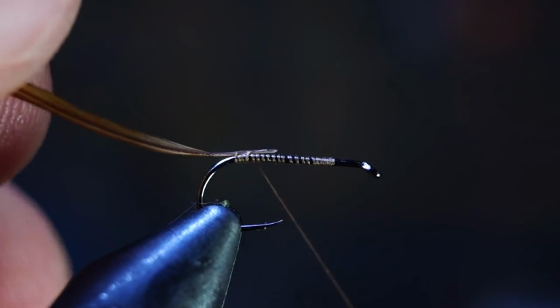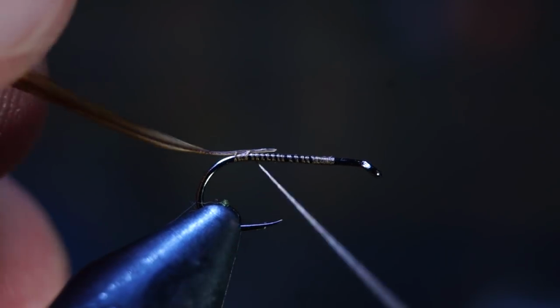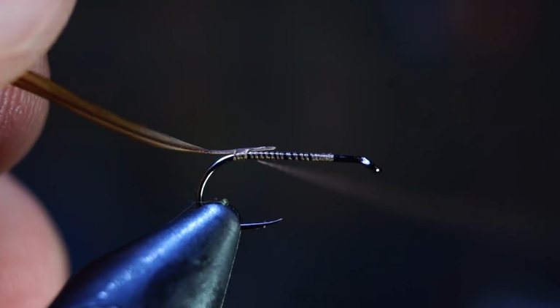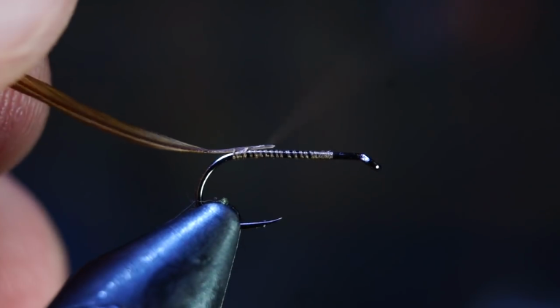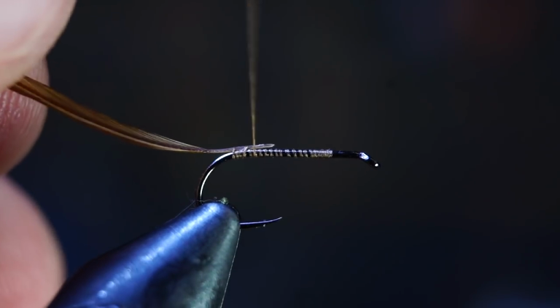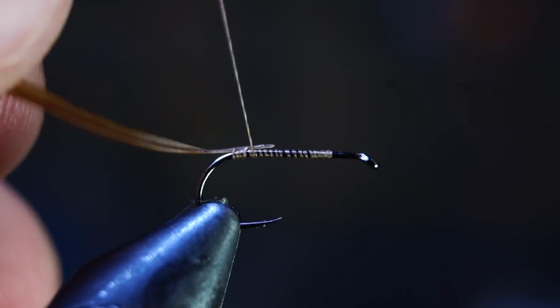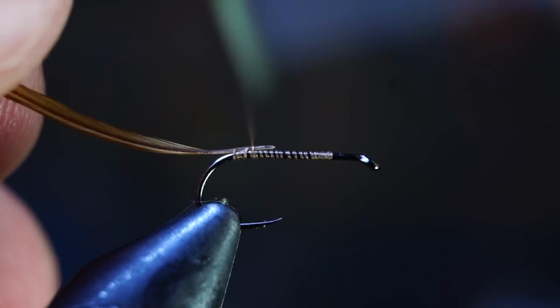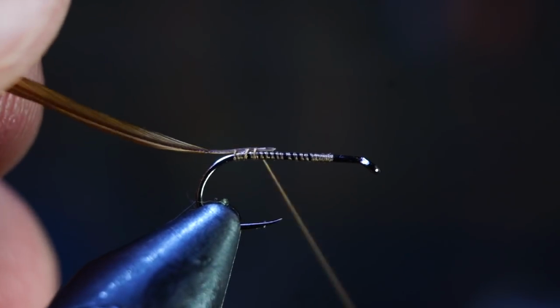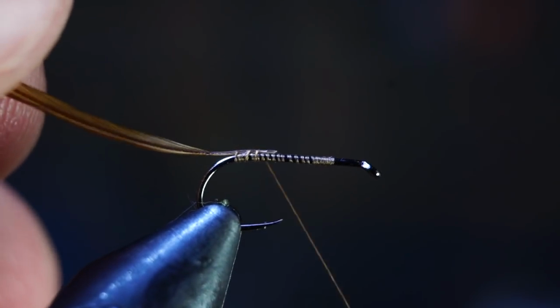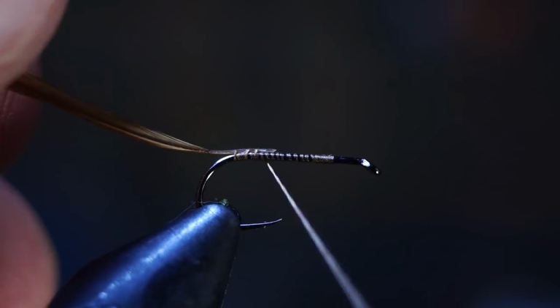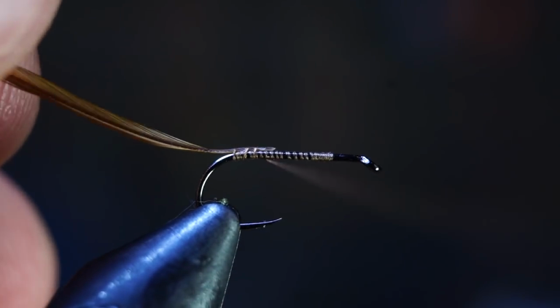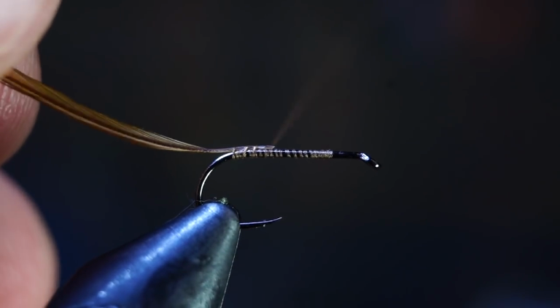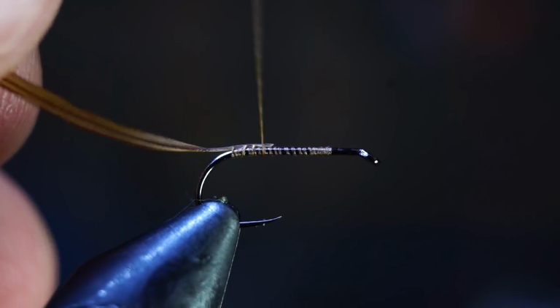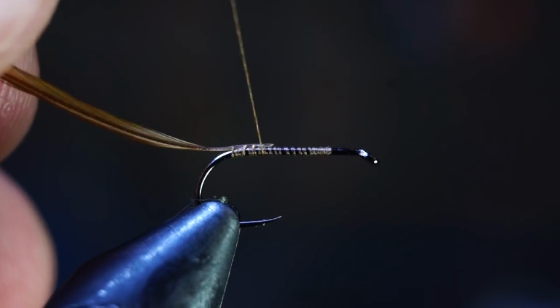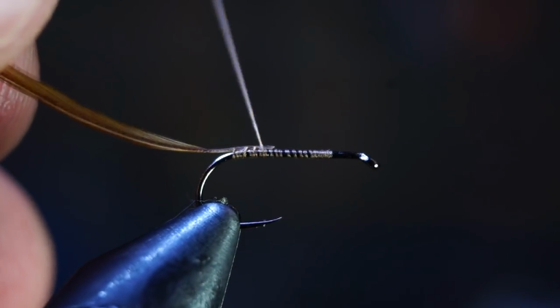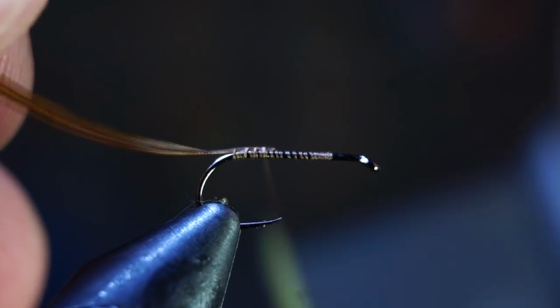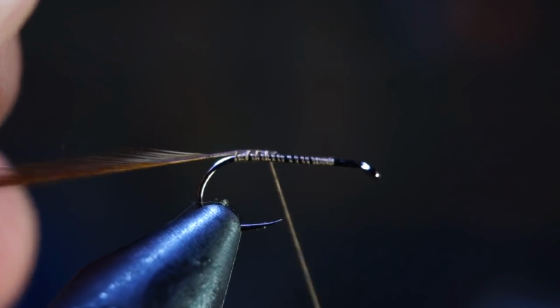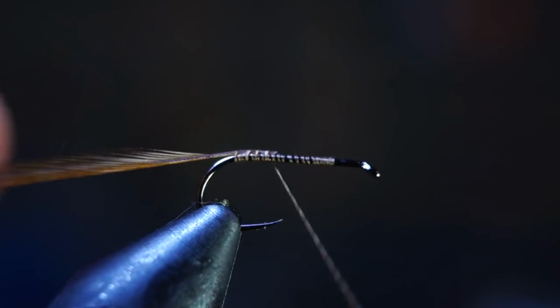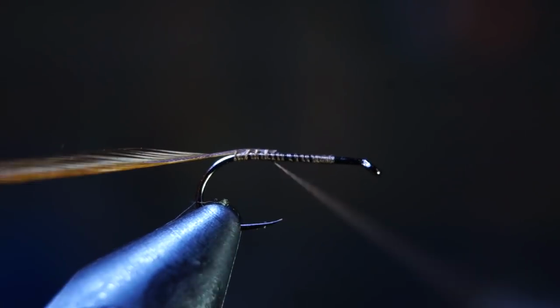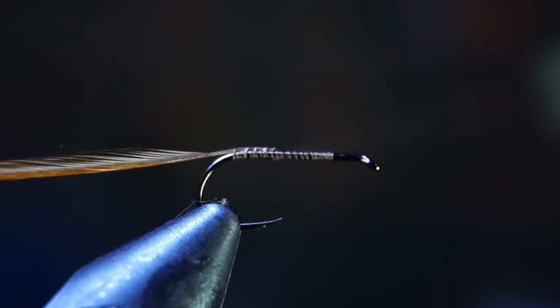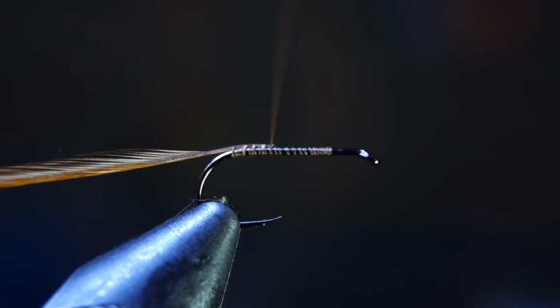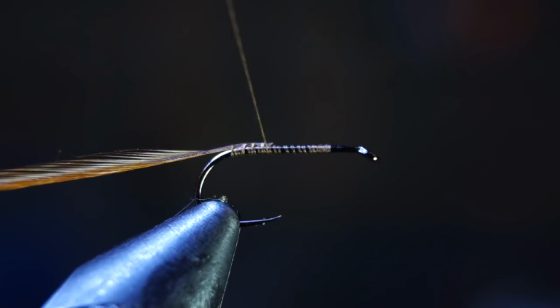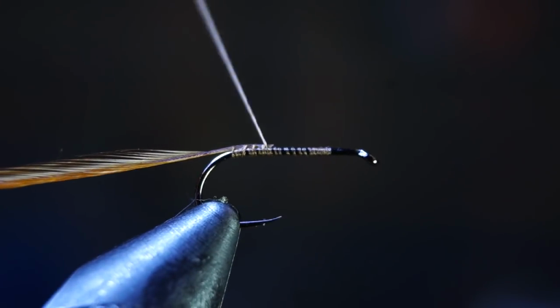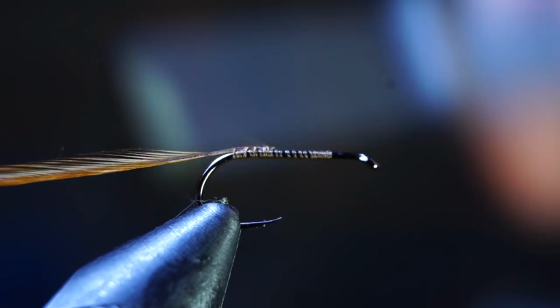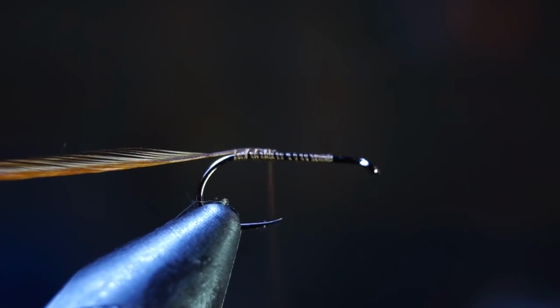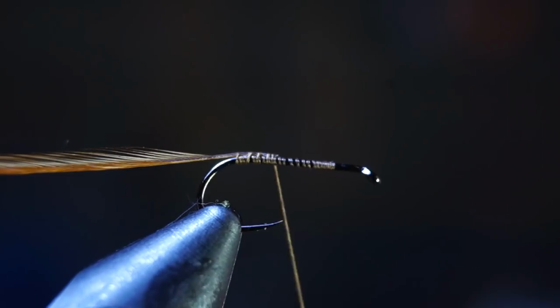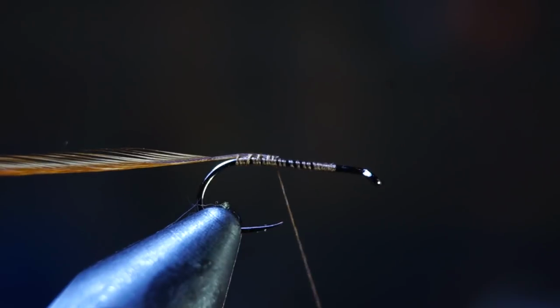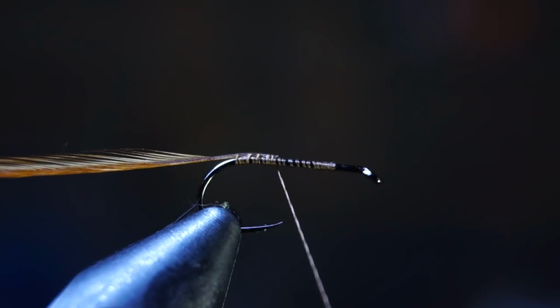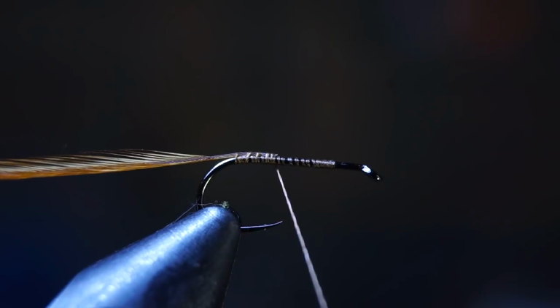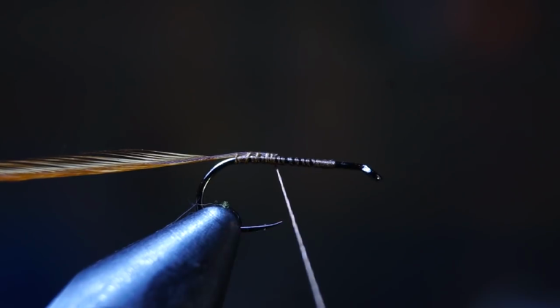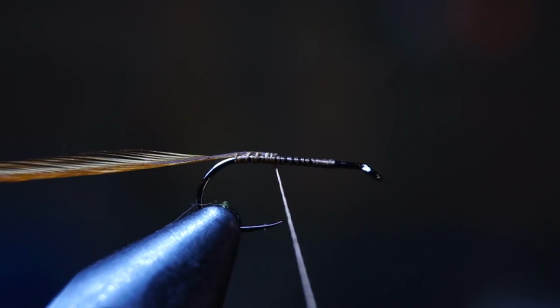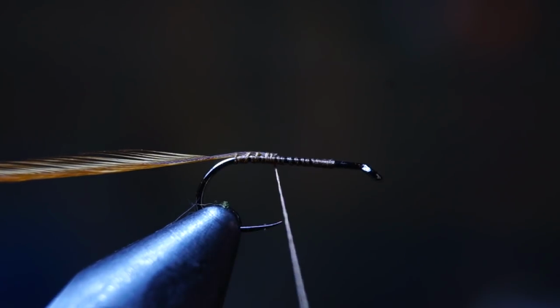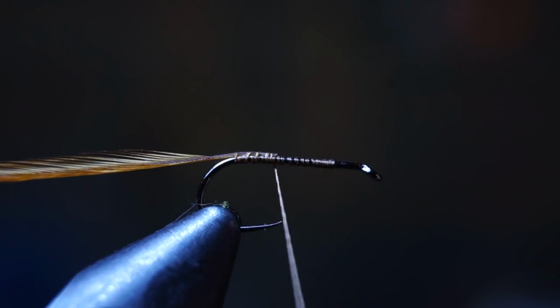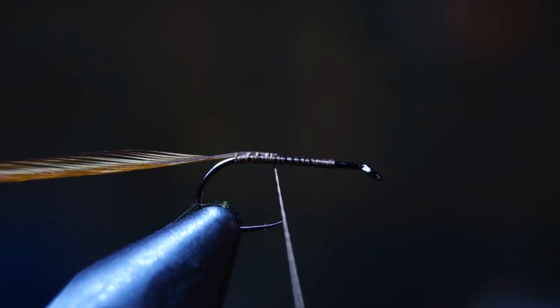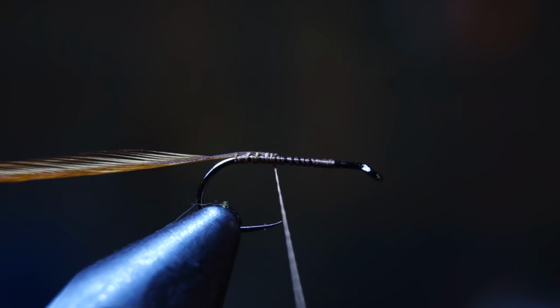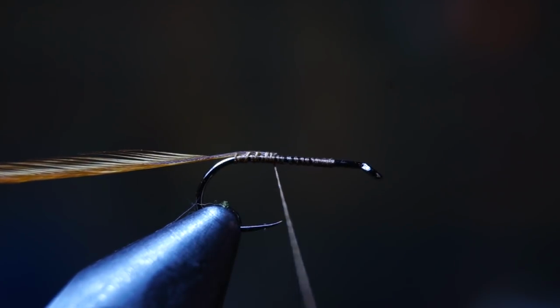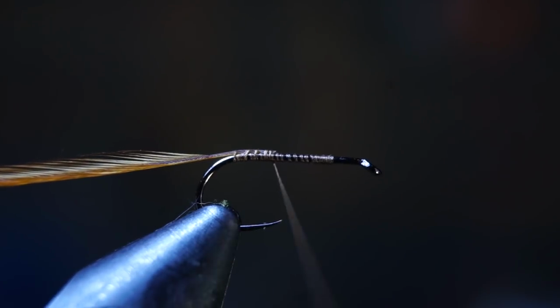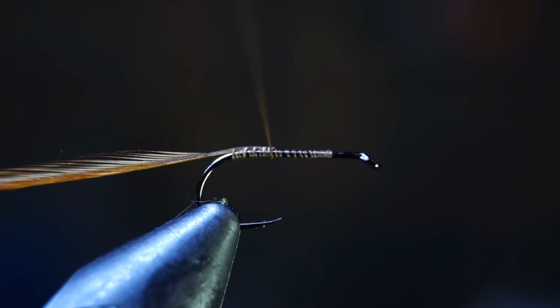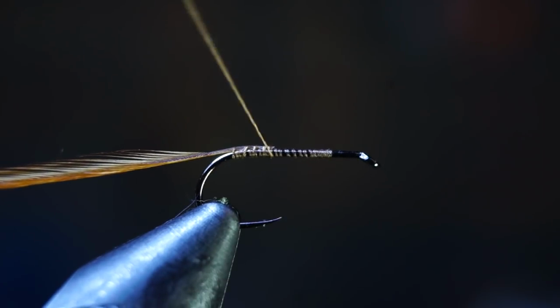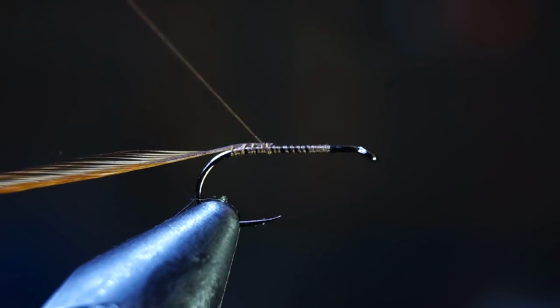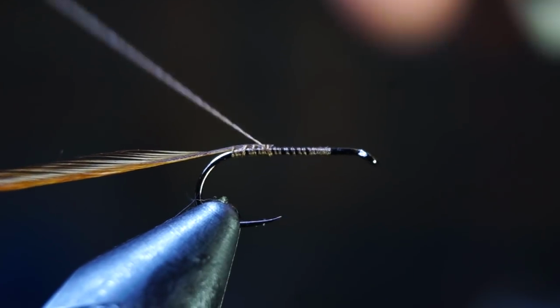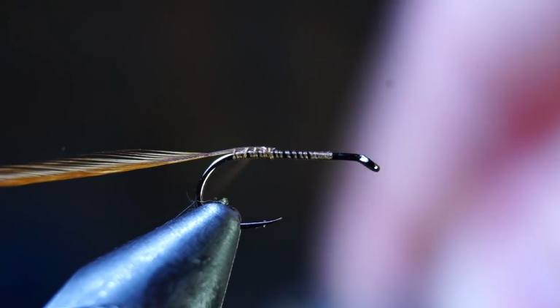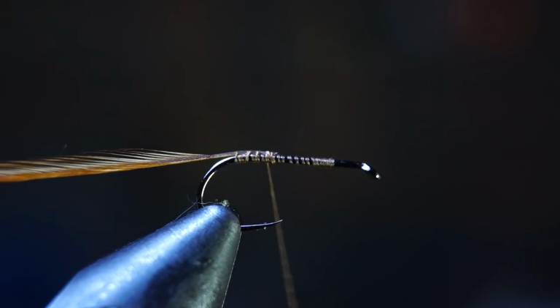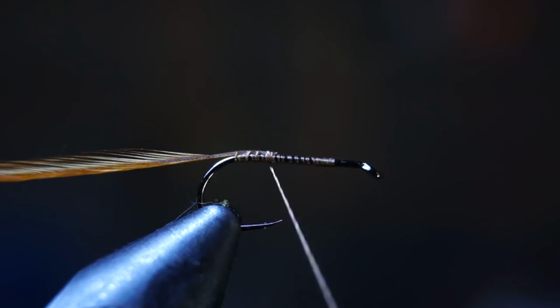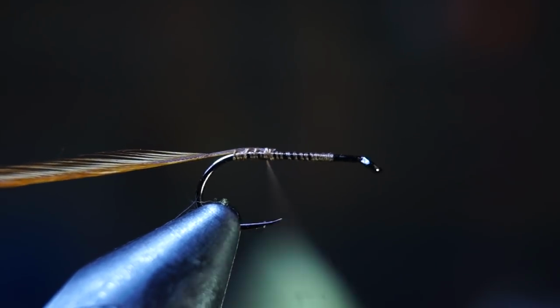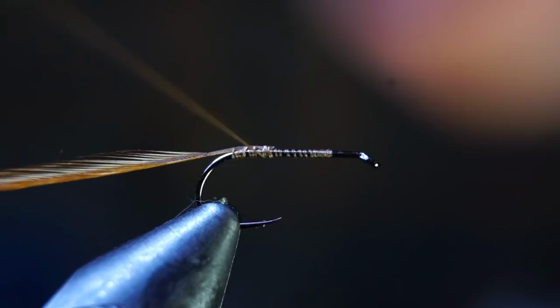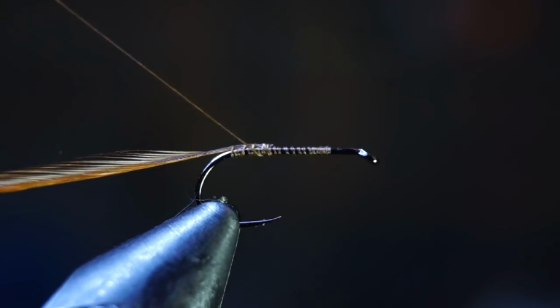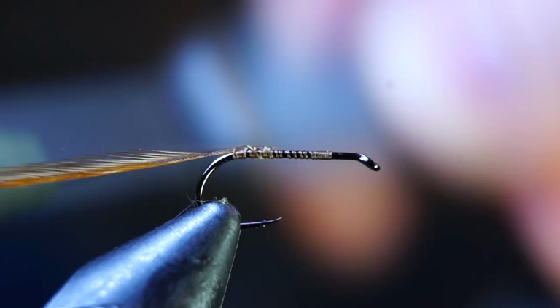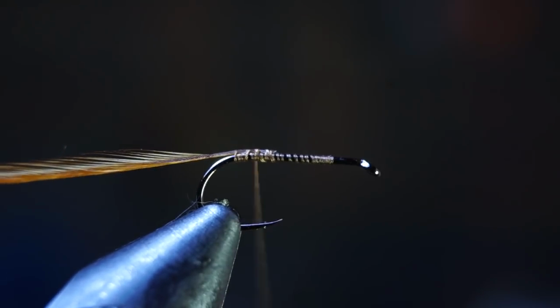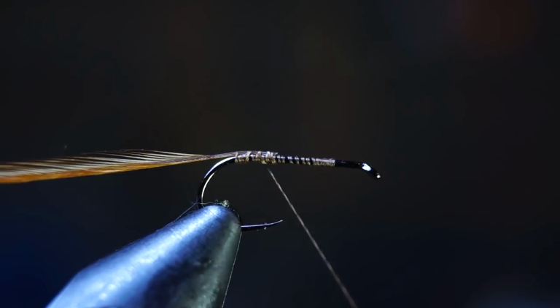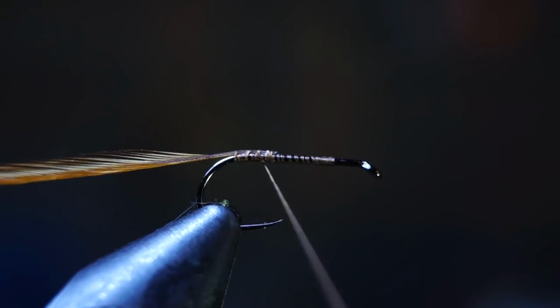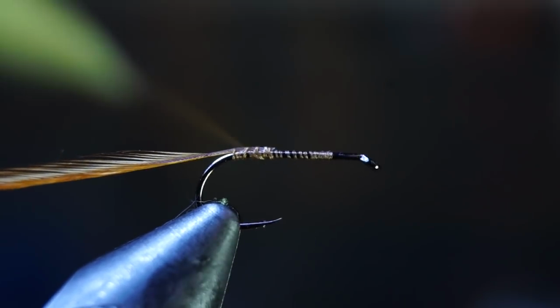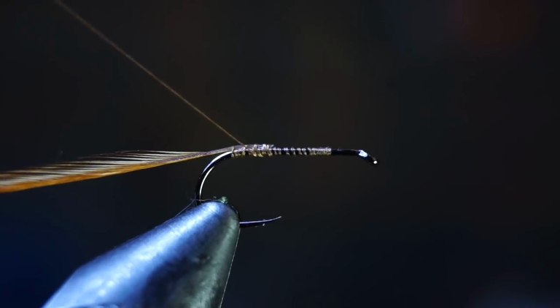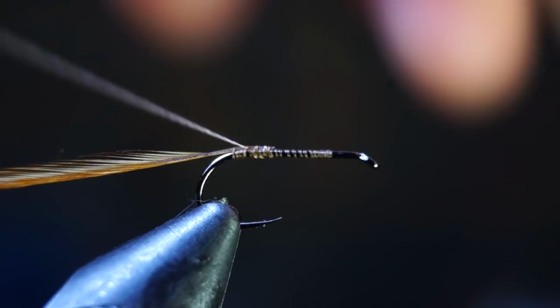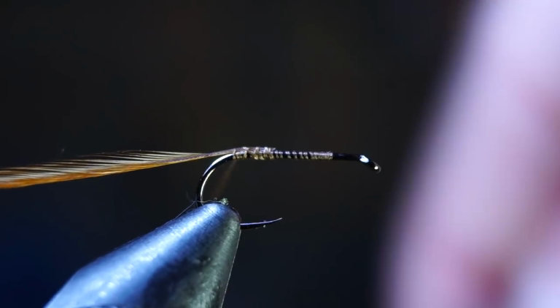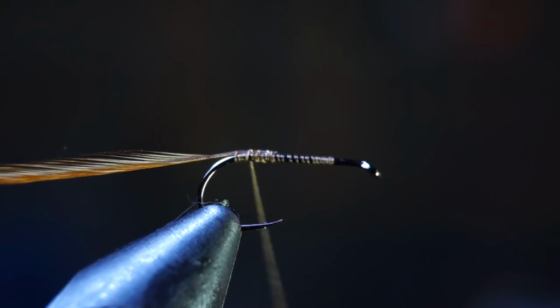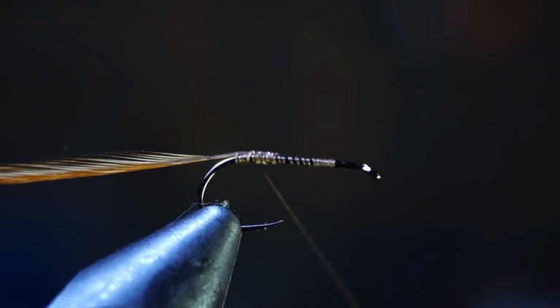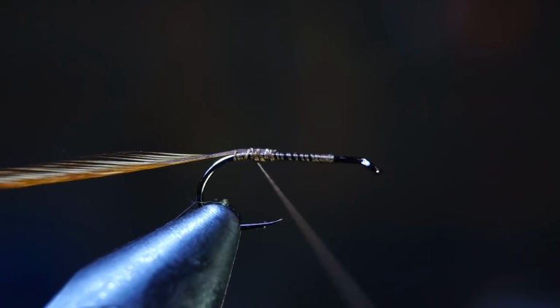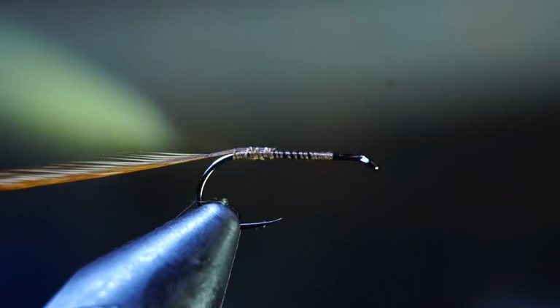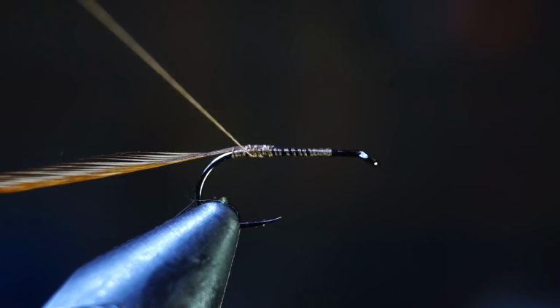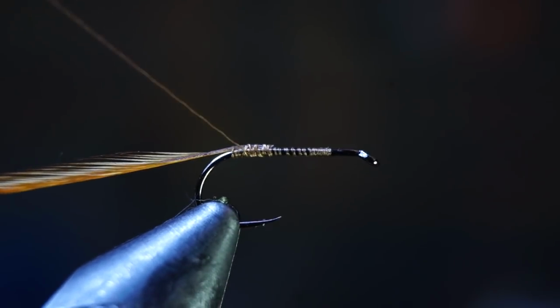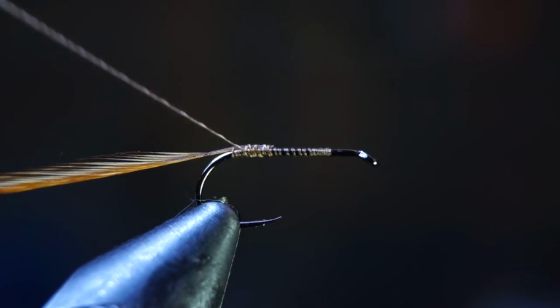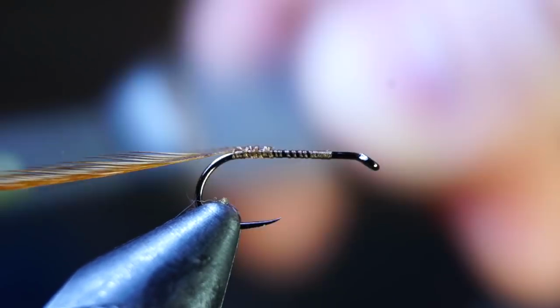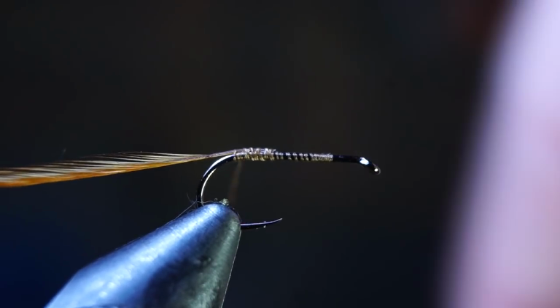This orientation ensures that the feather fibers point forward, which is preferred for this fly. Then bring your thread back to the bend of the hook.